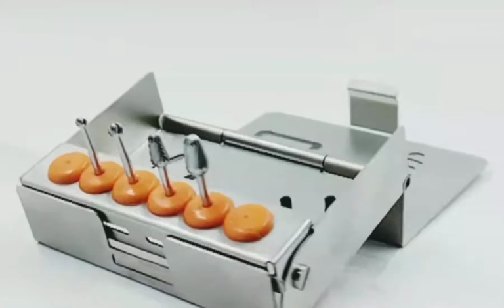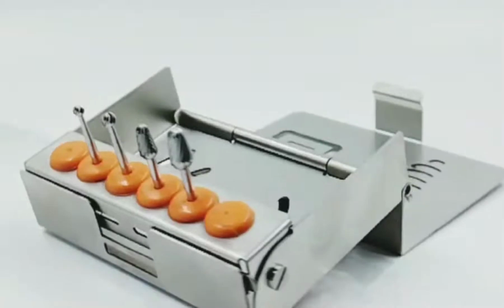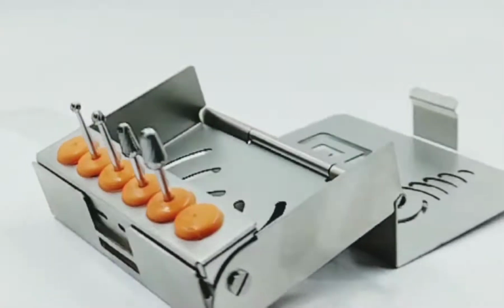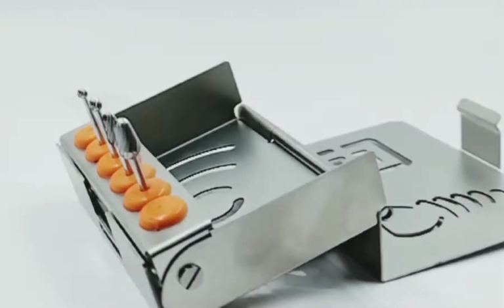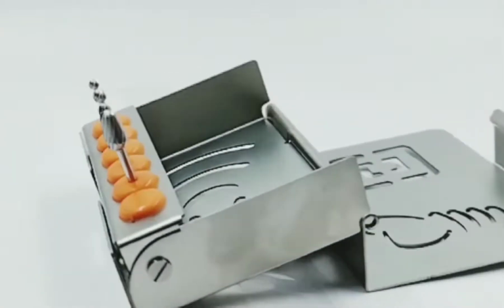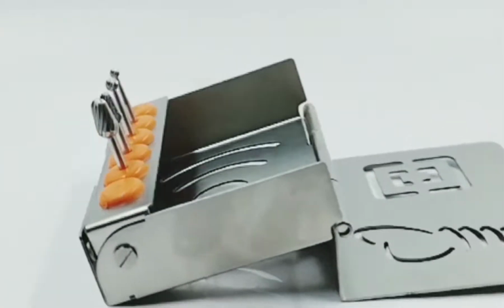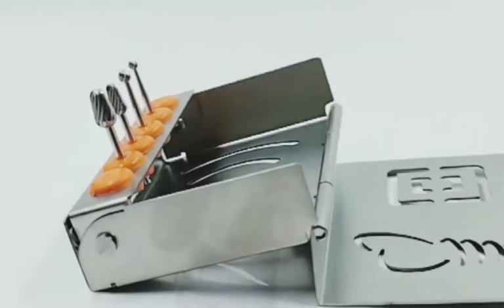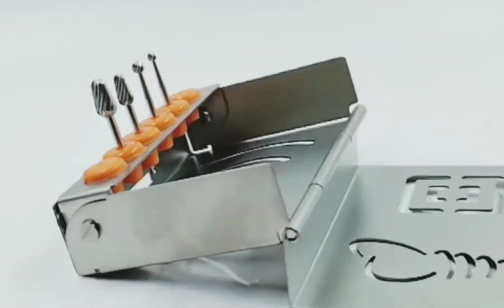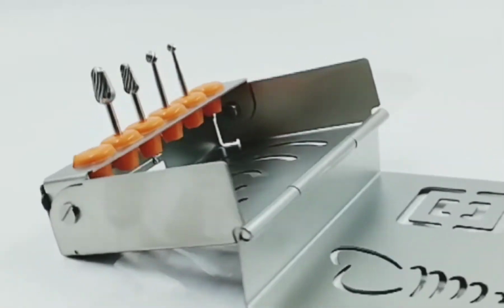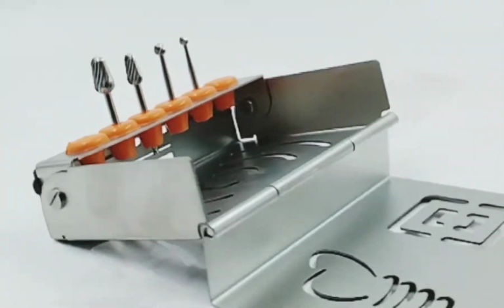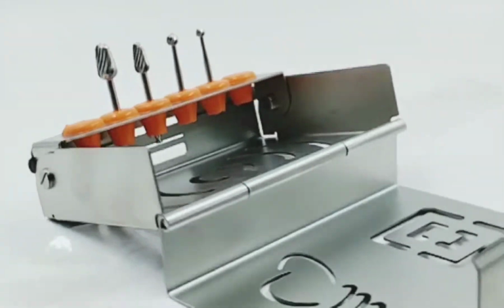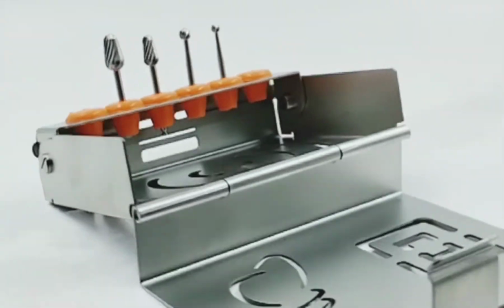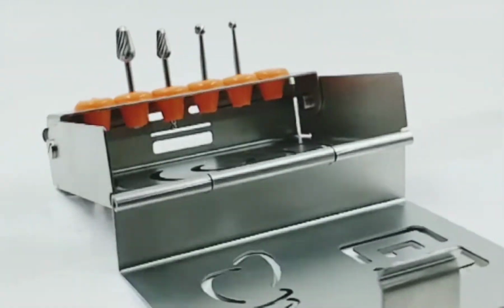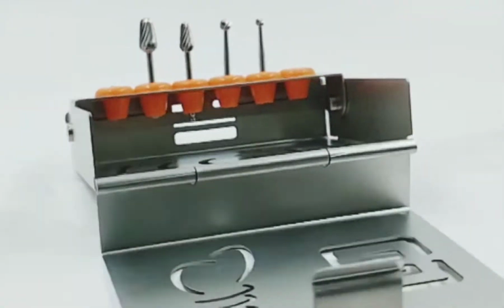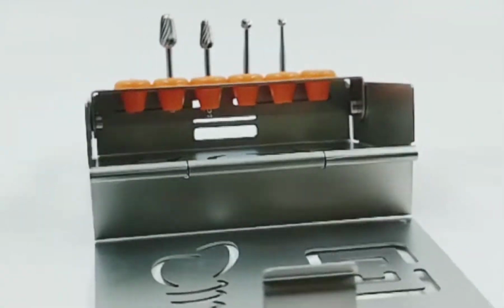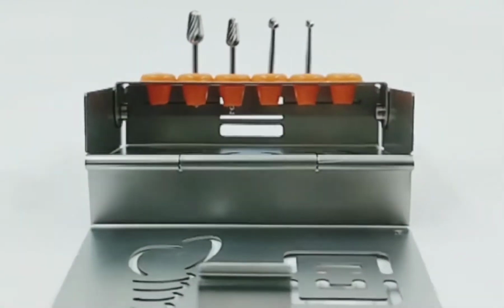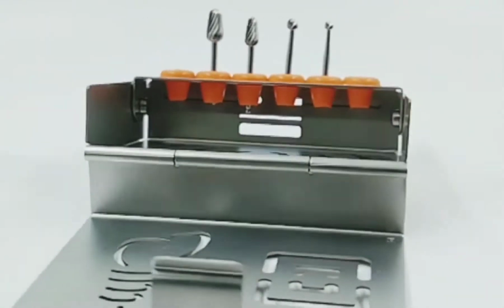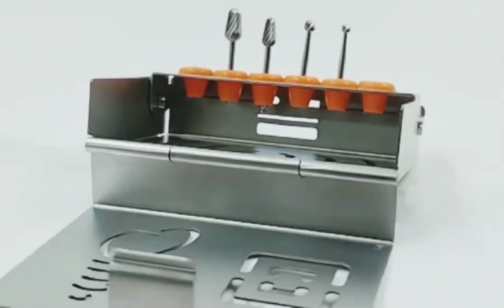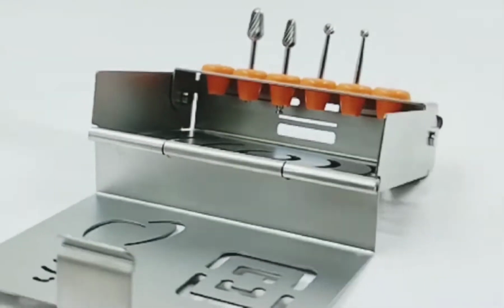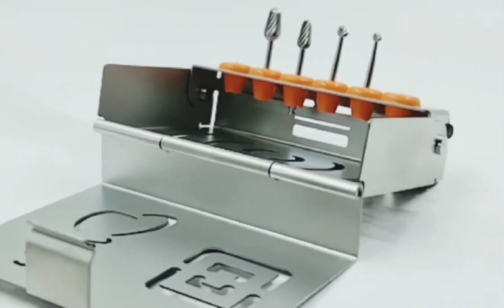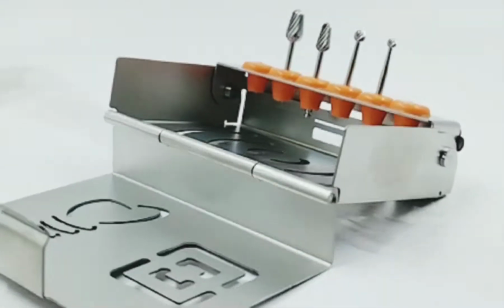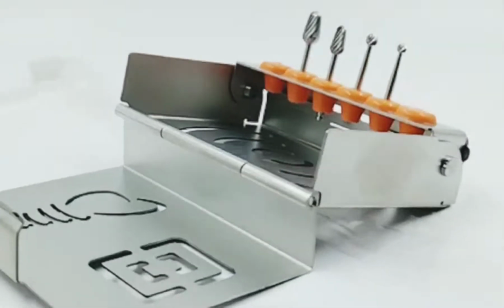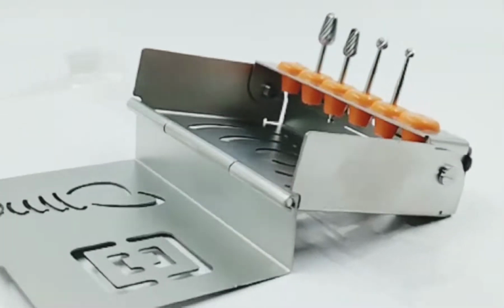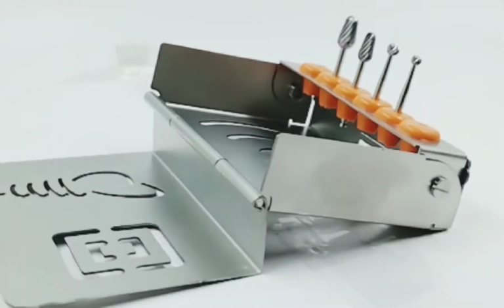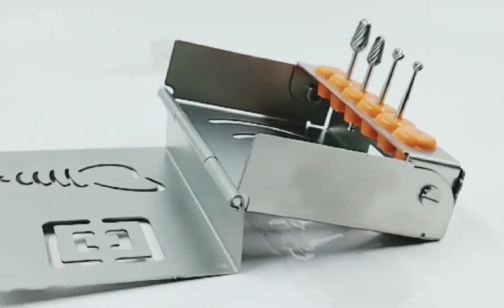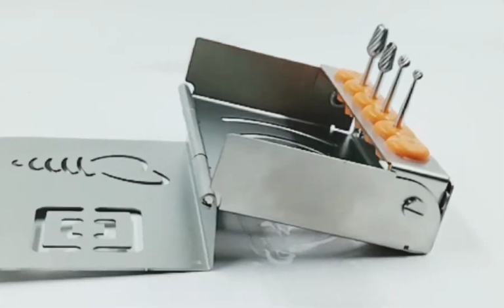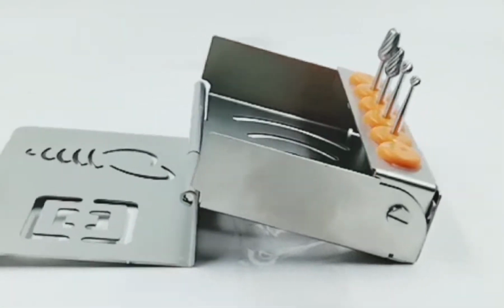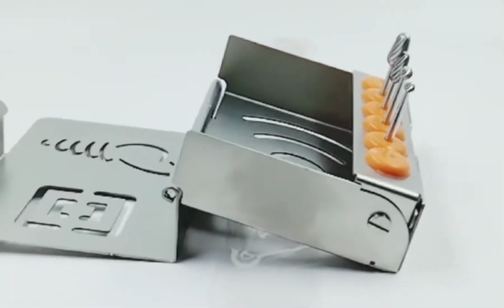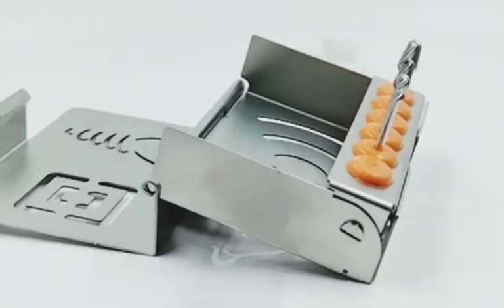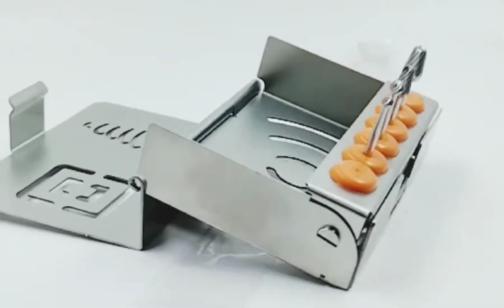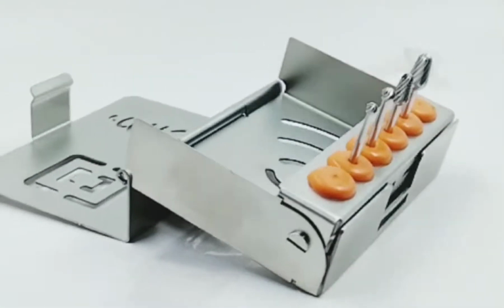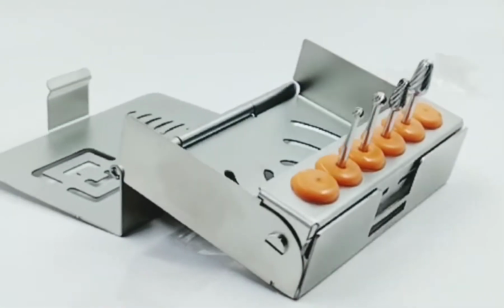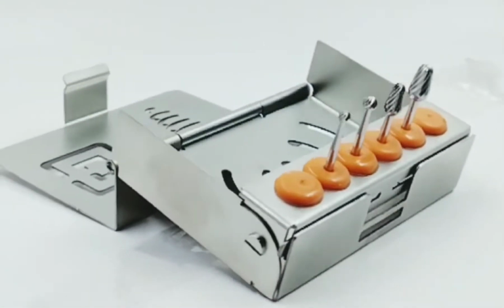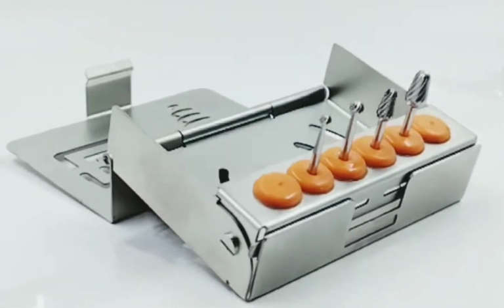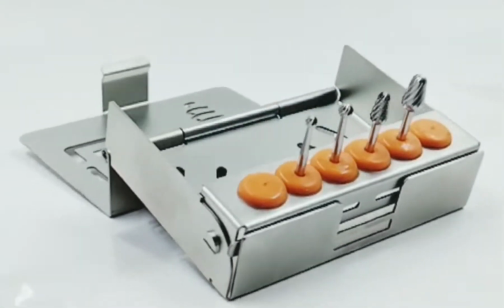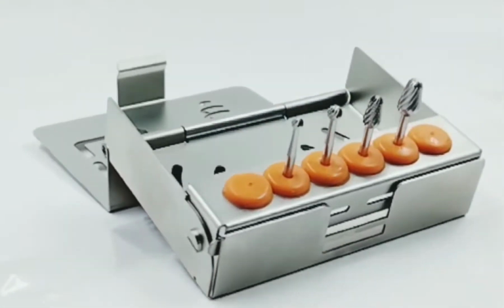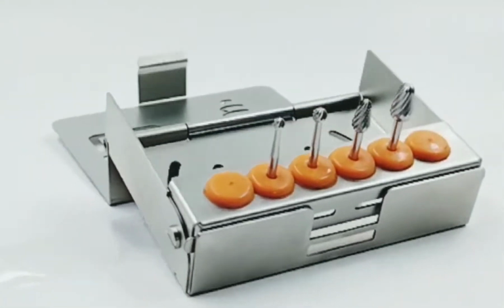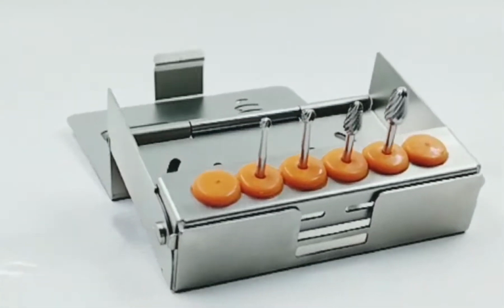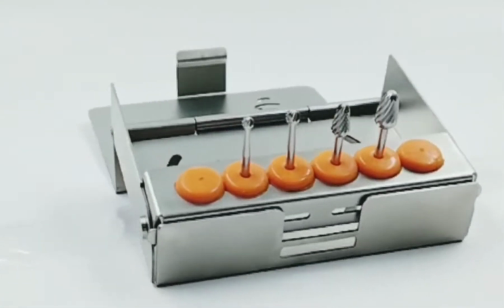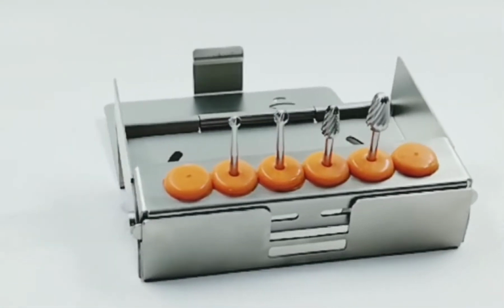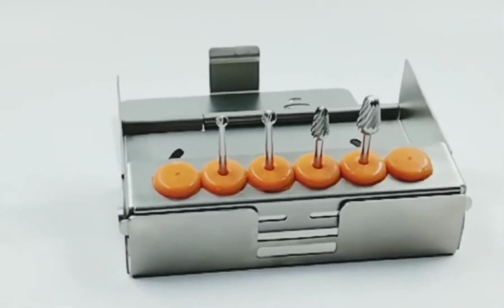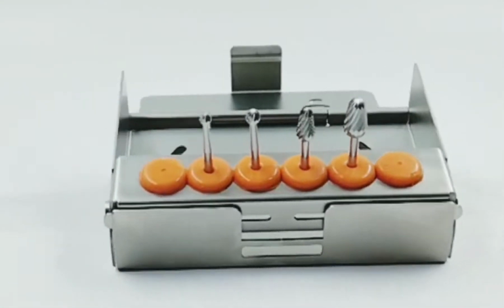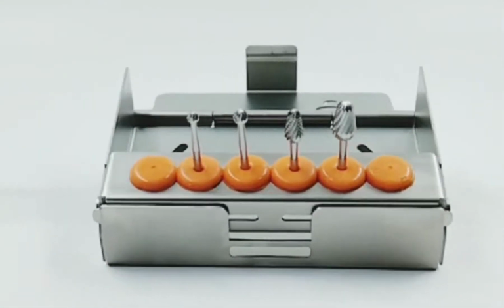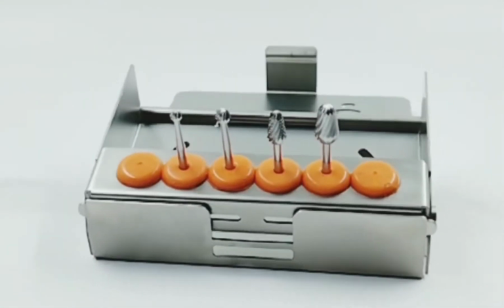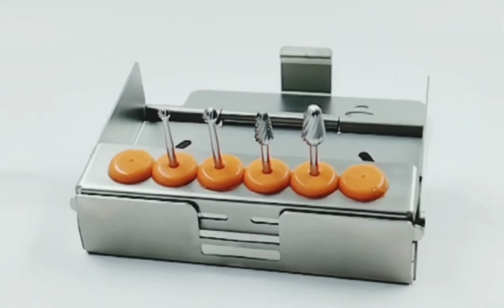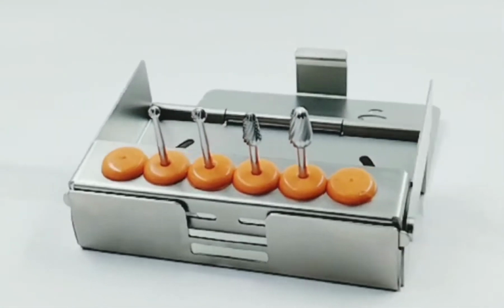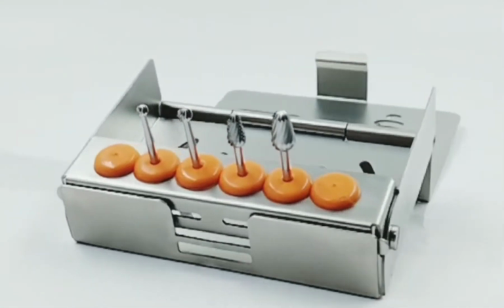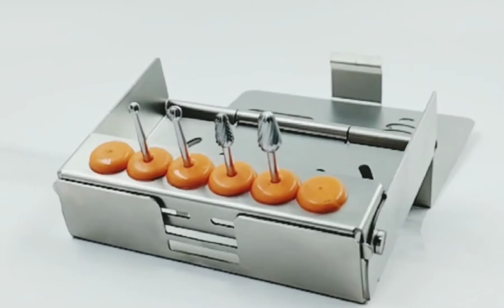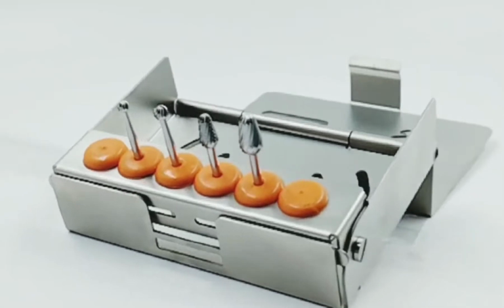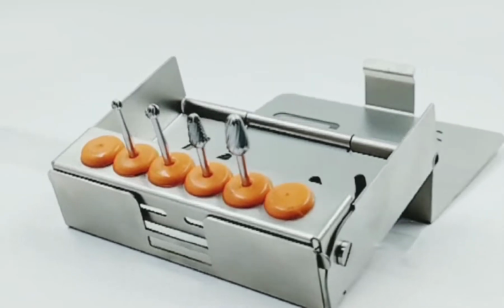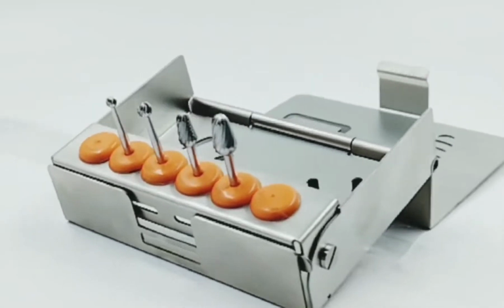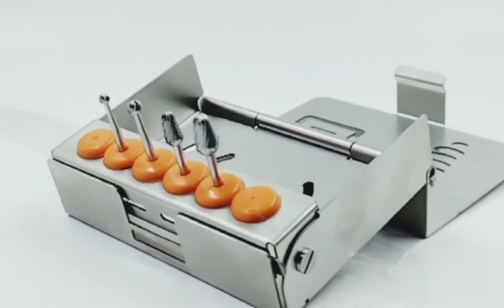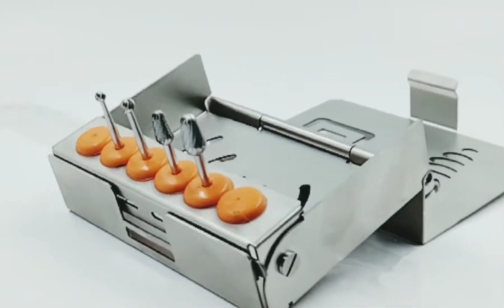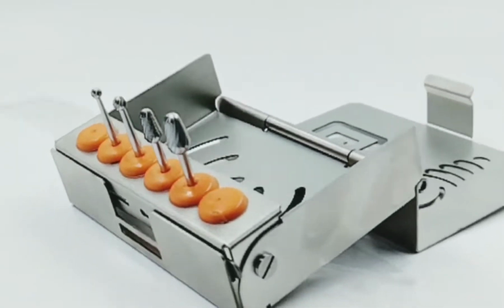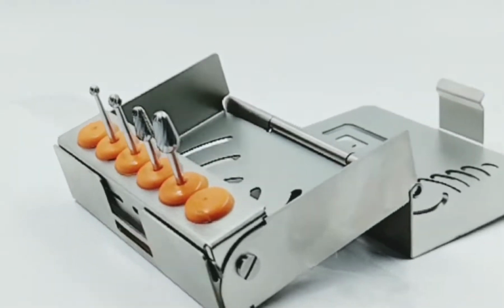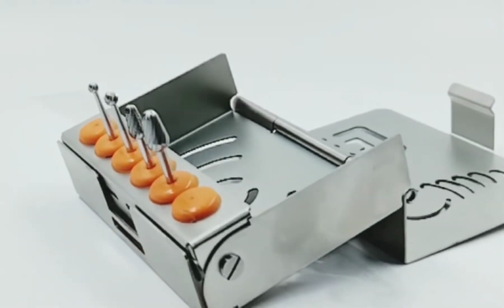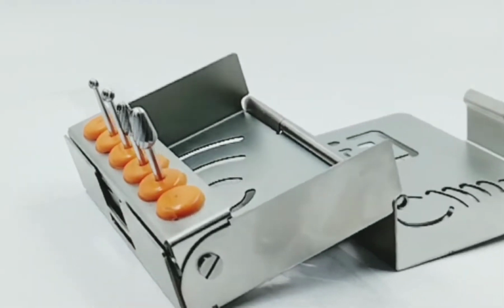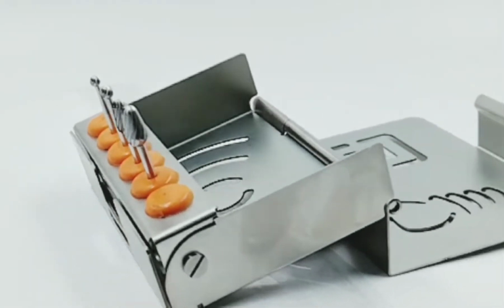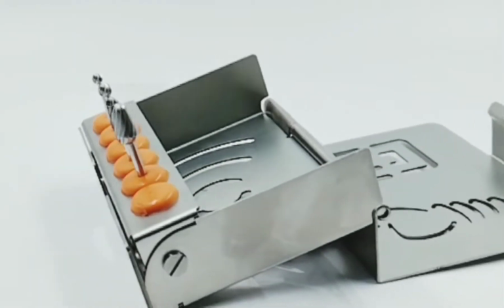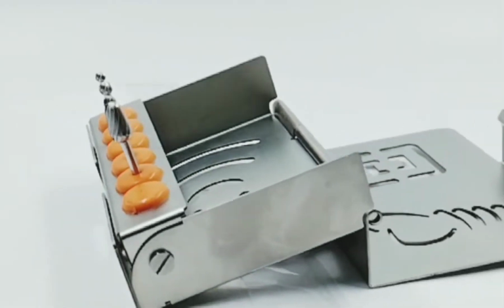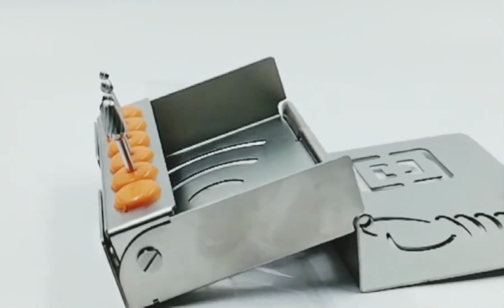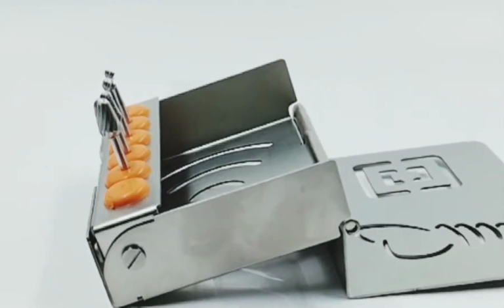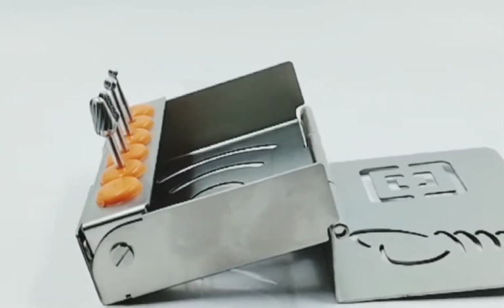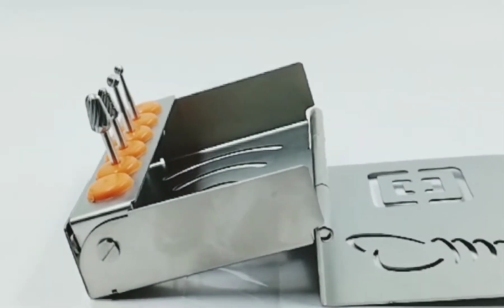Ridge Contouring Burrs. It is used in flattening and contouring the ridge to the desired result.